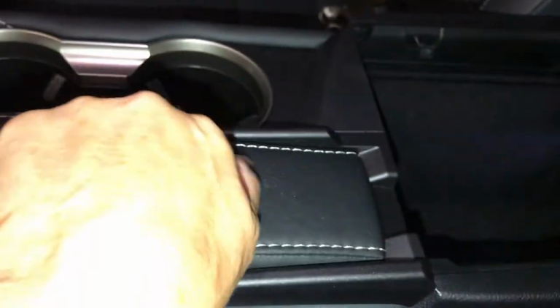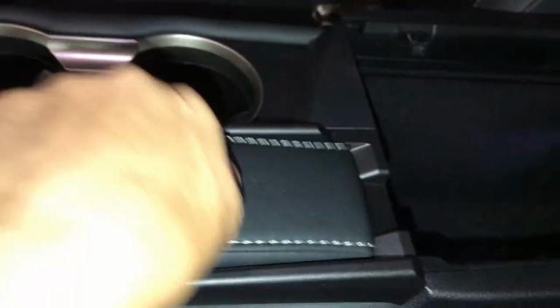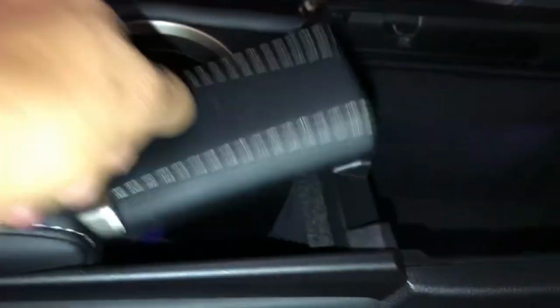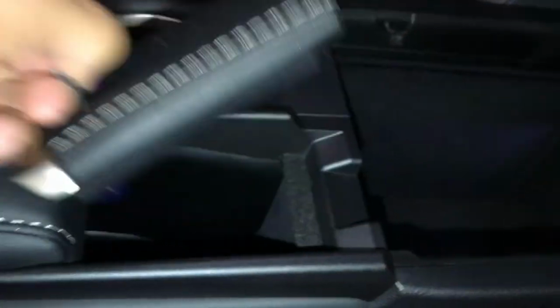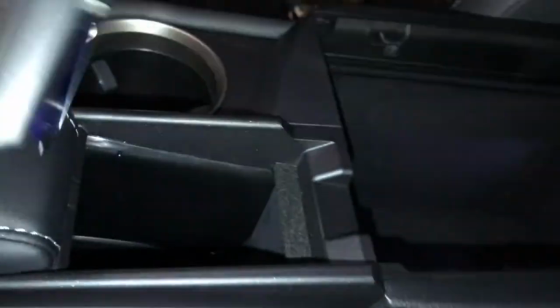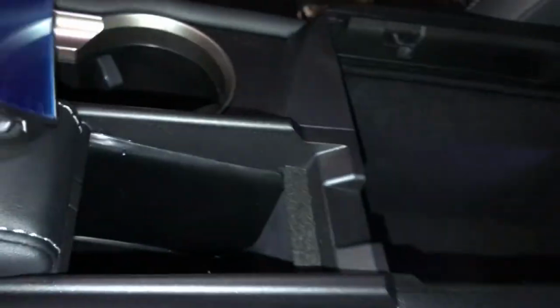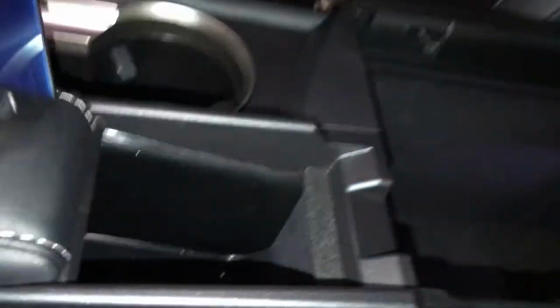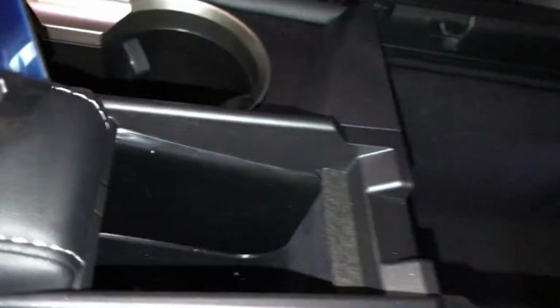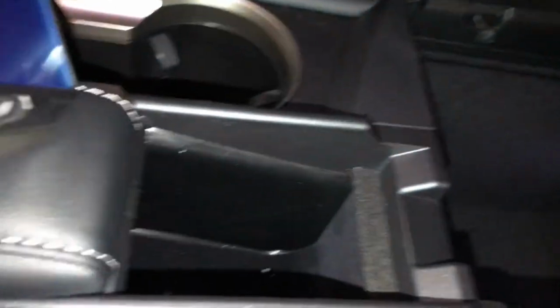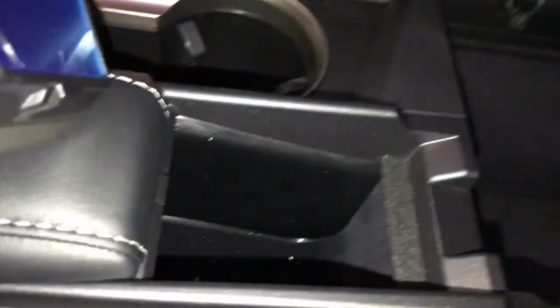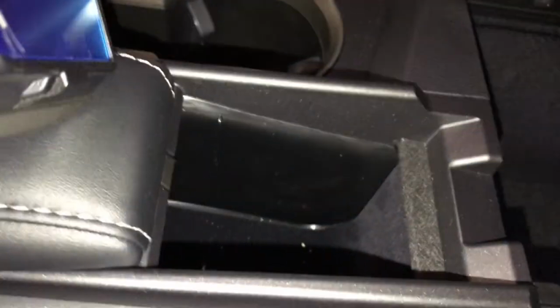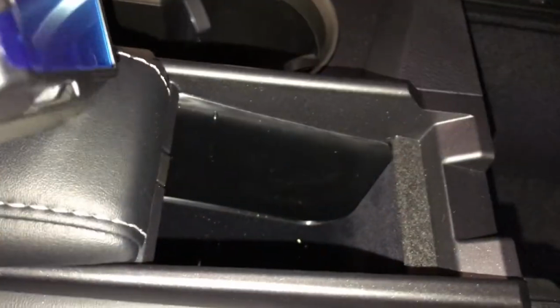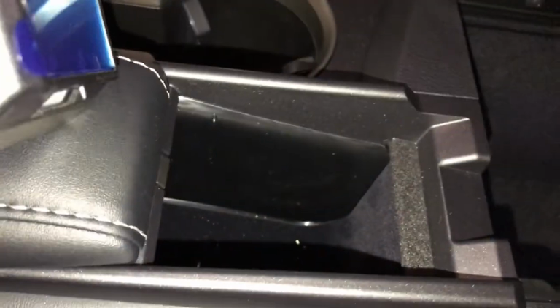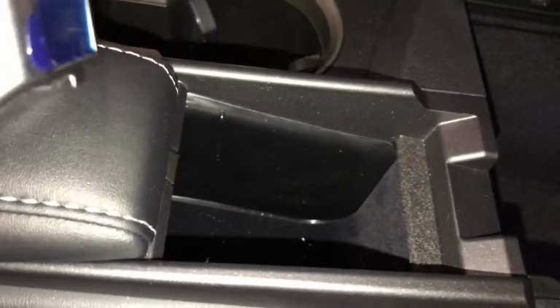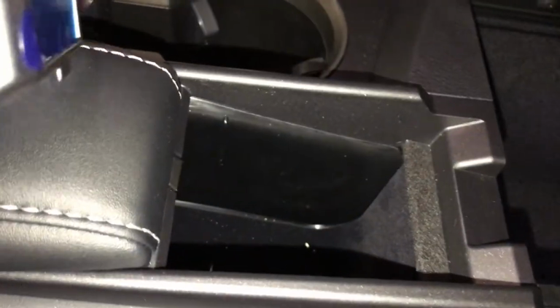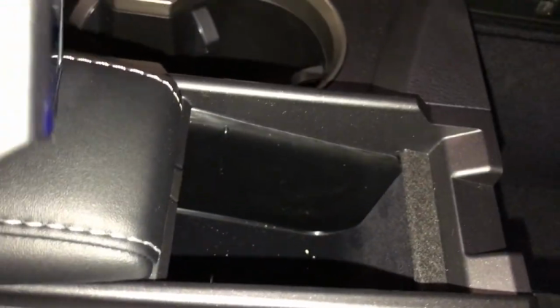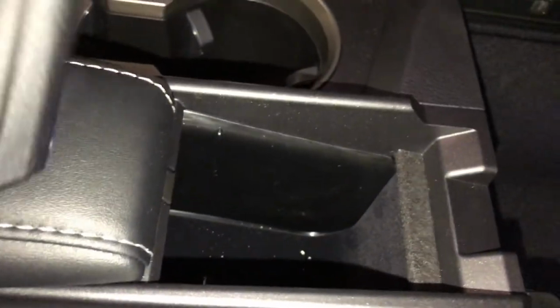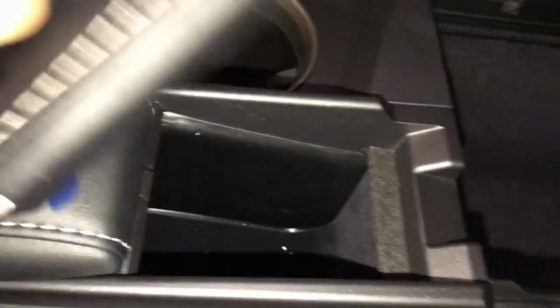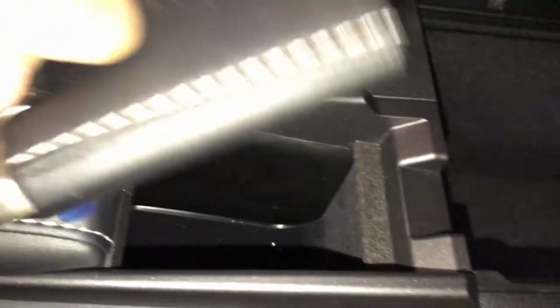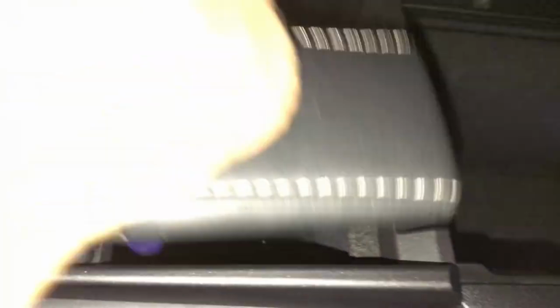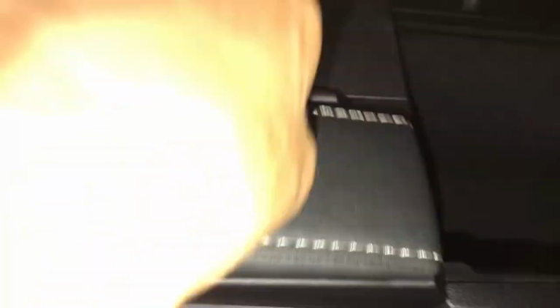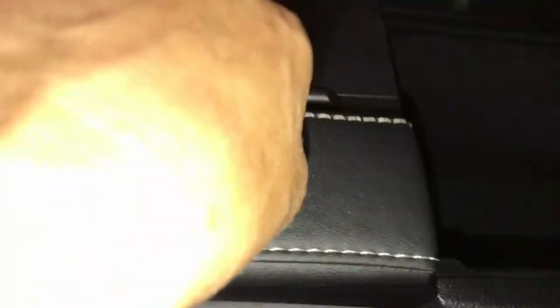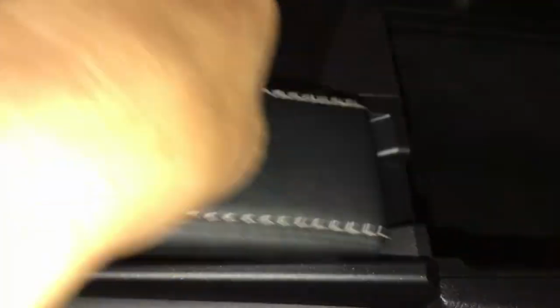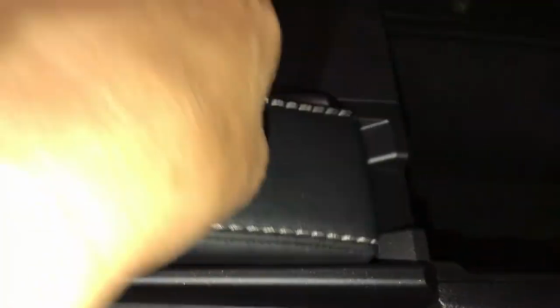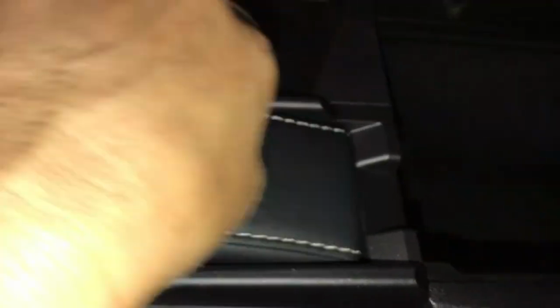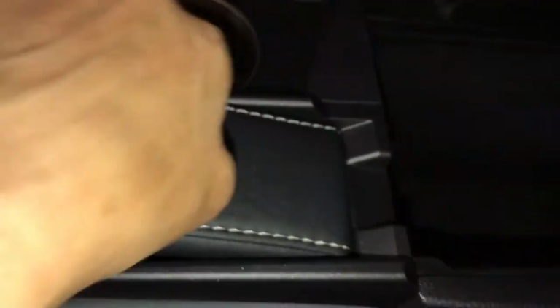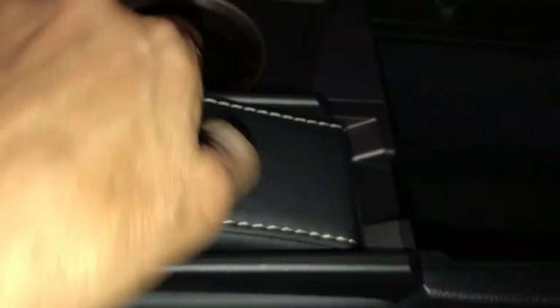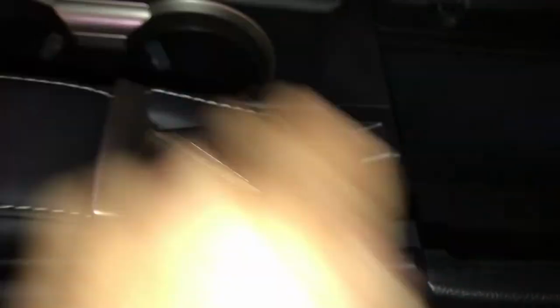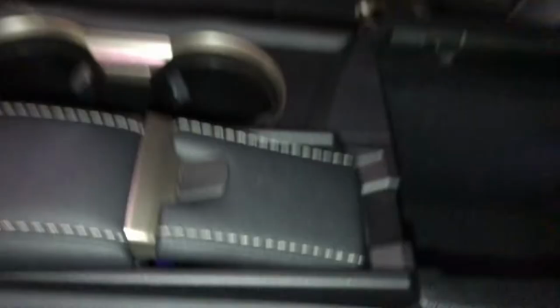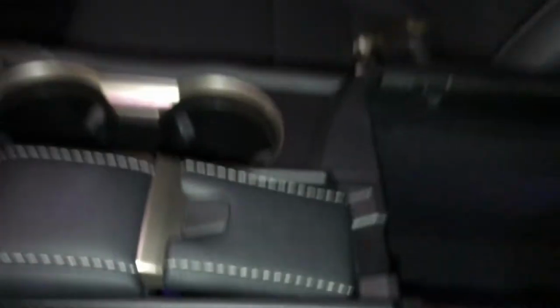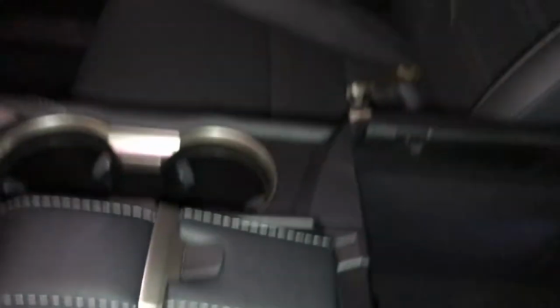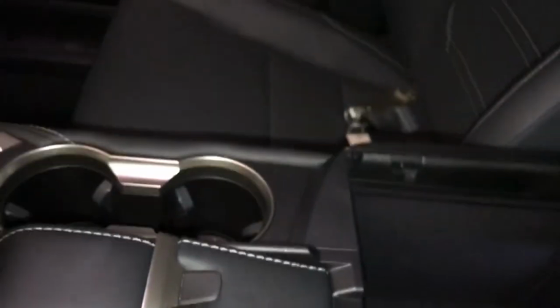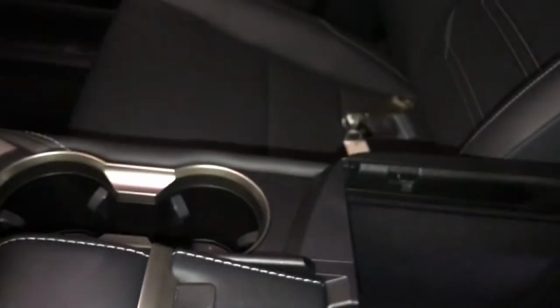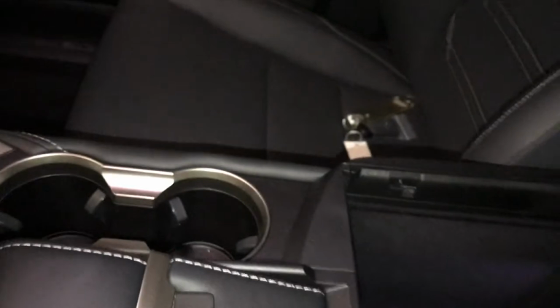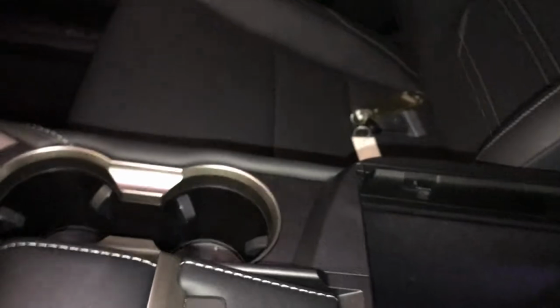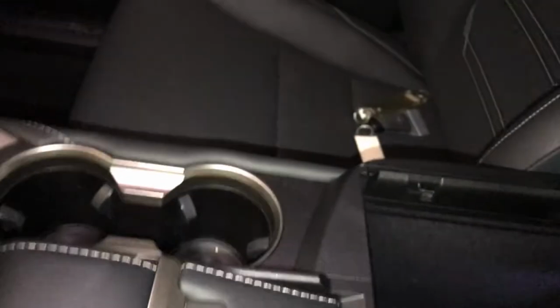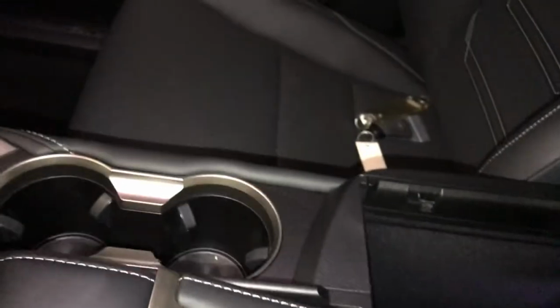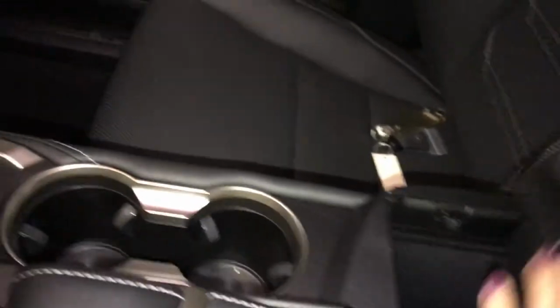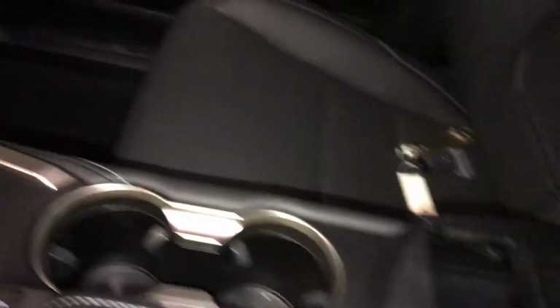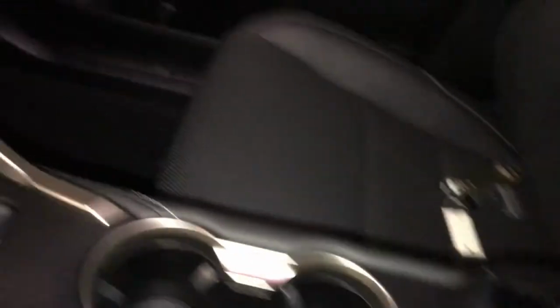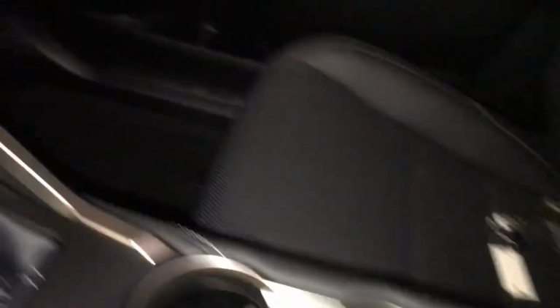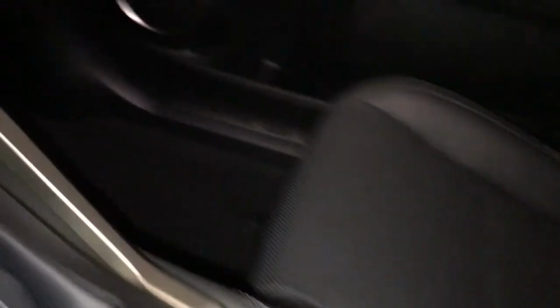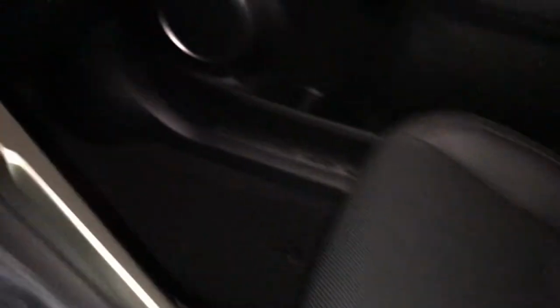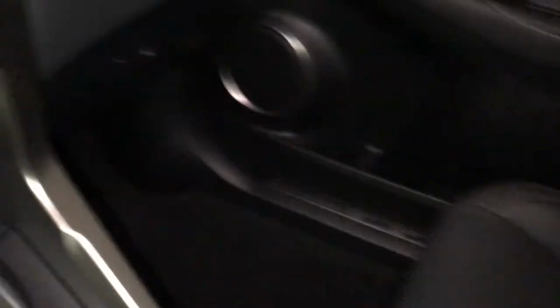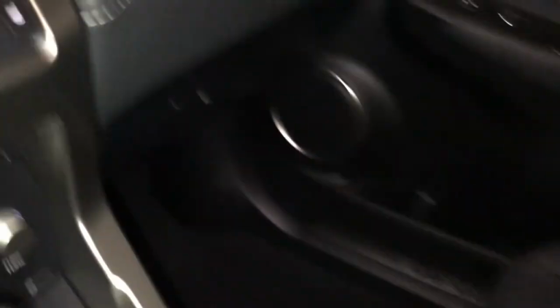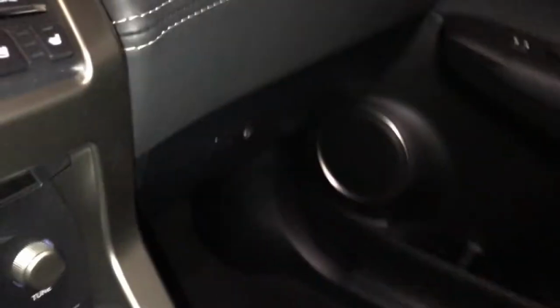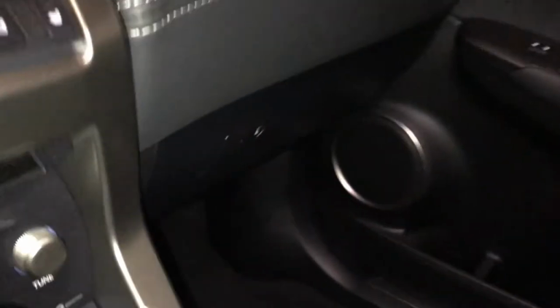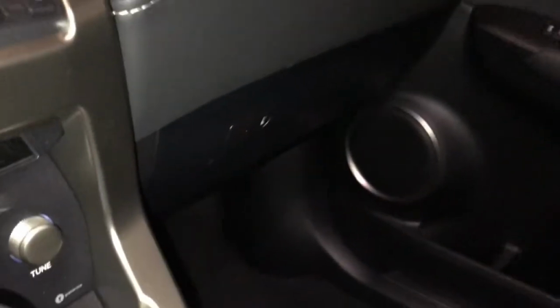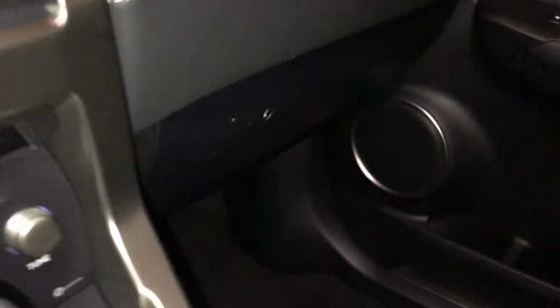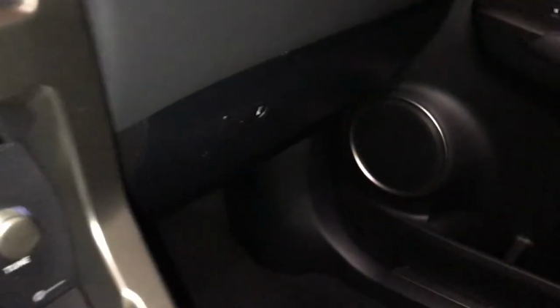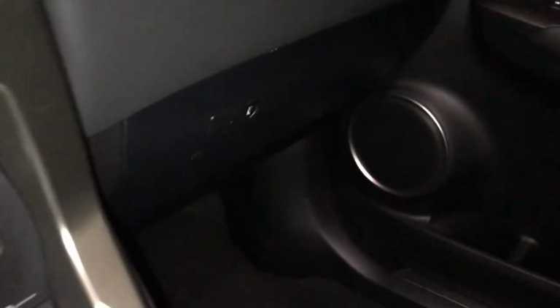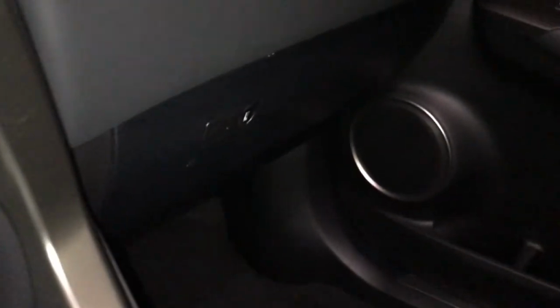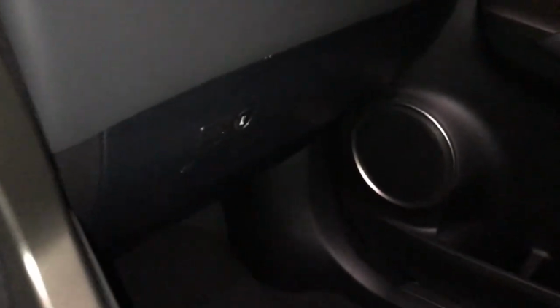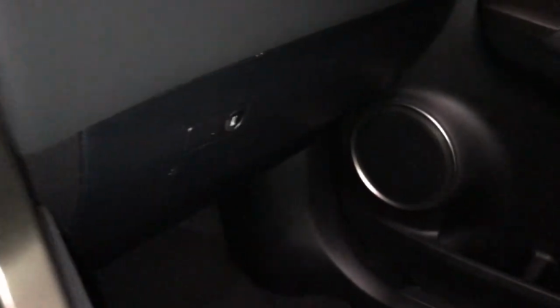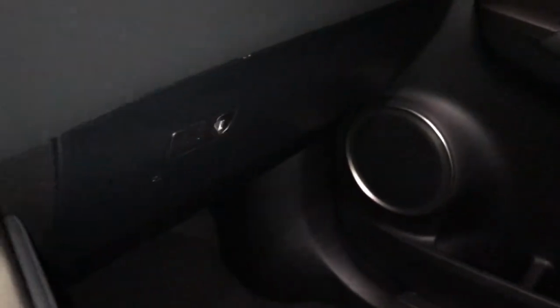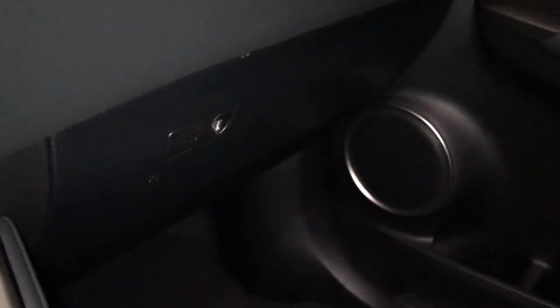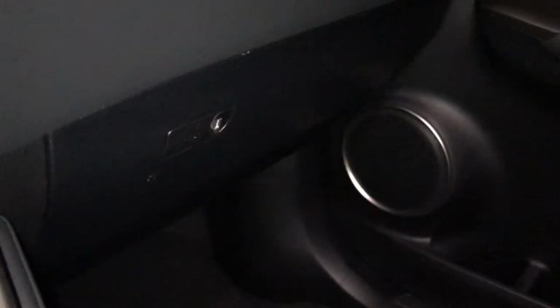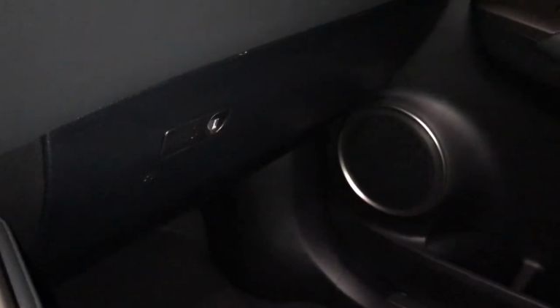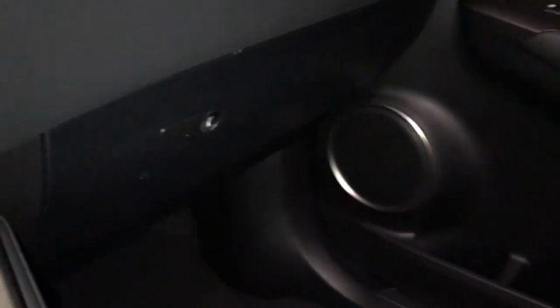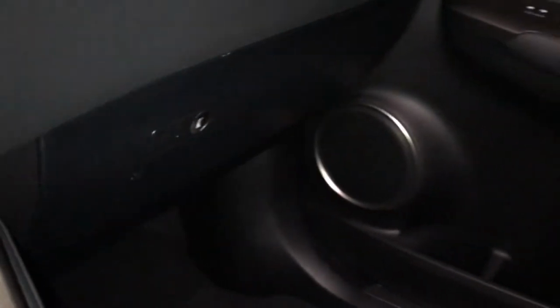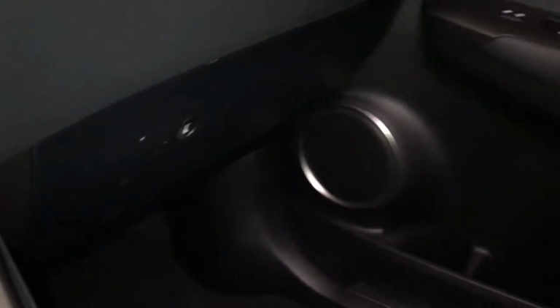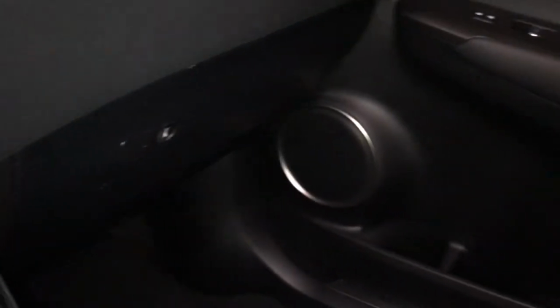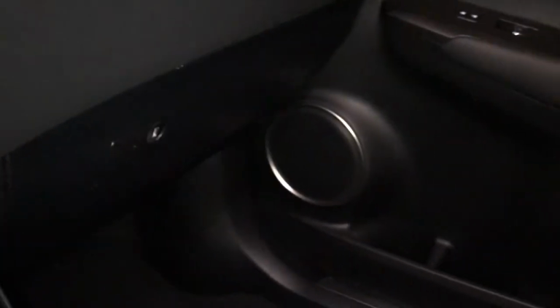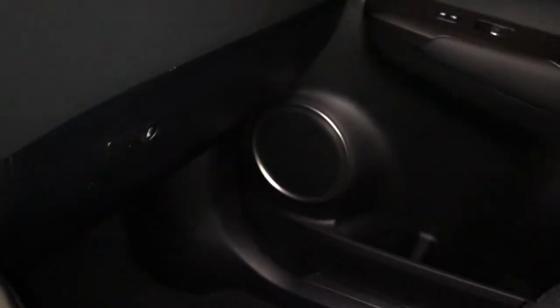Vanity mirror. Sunglass holder. You have a lockable glove box.